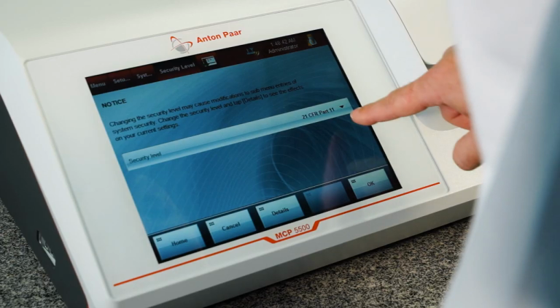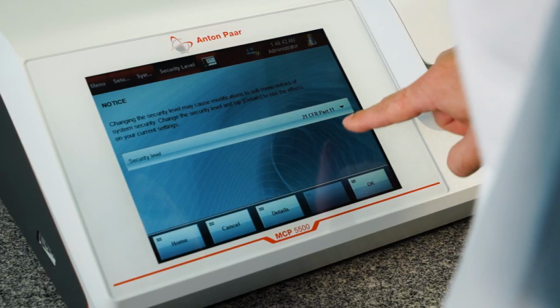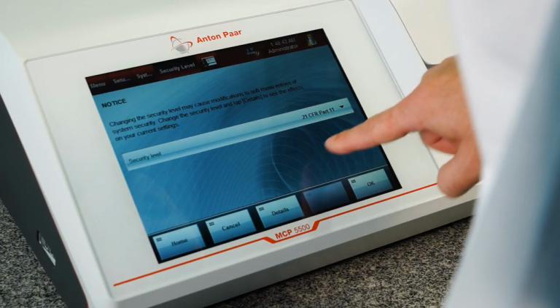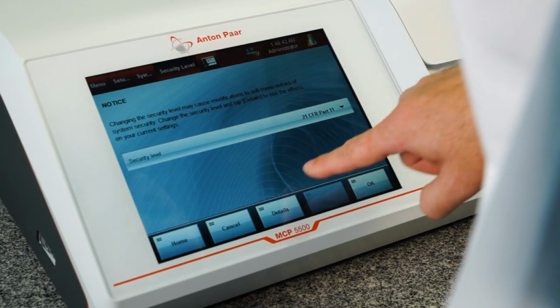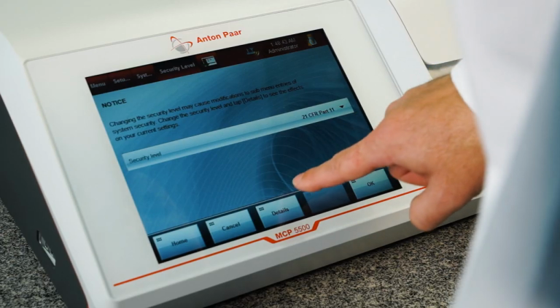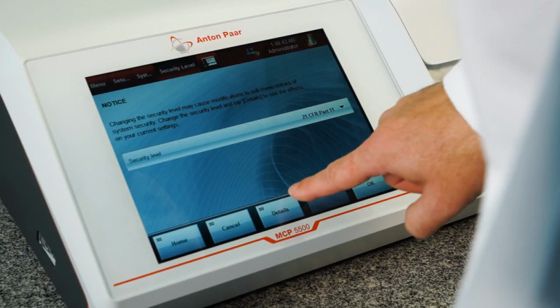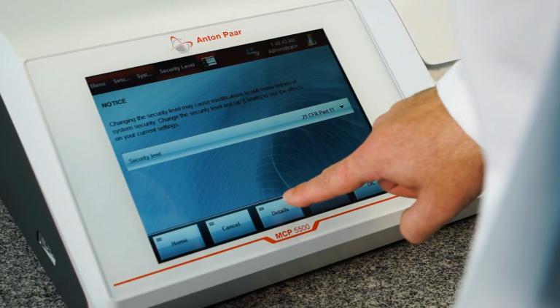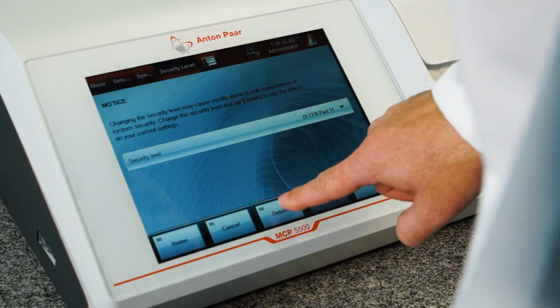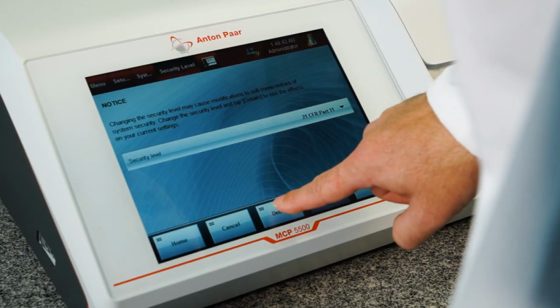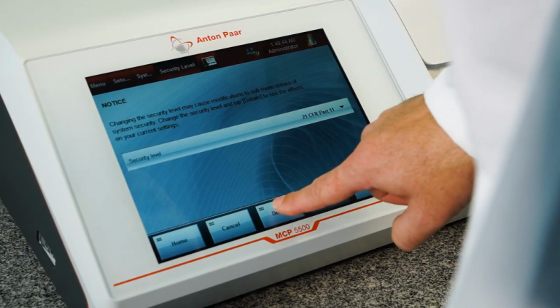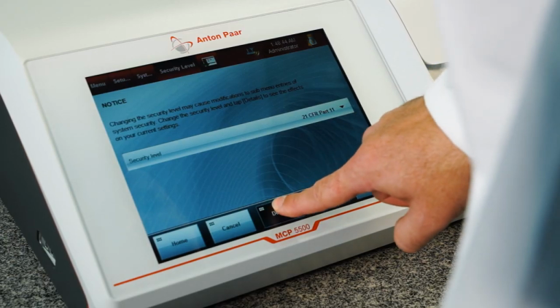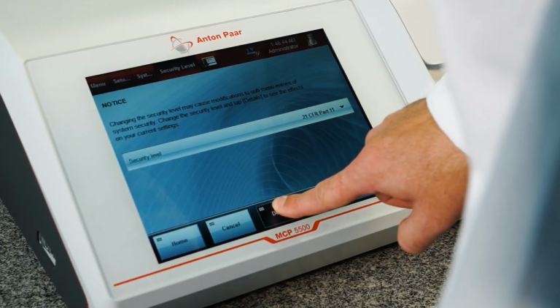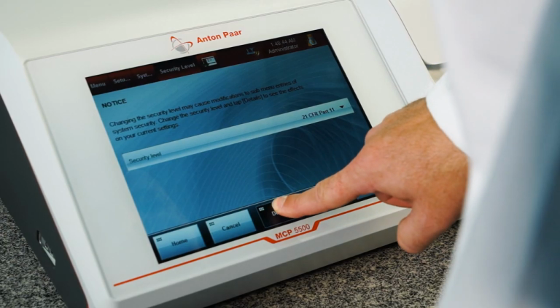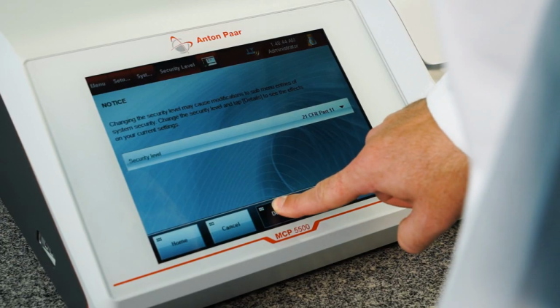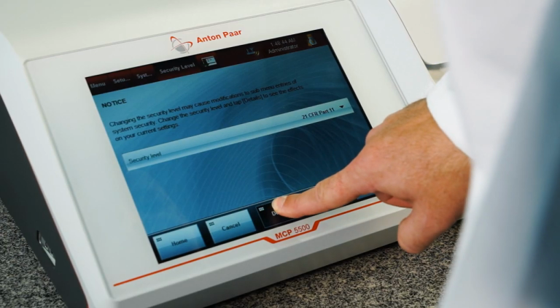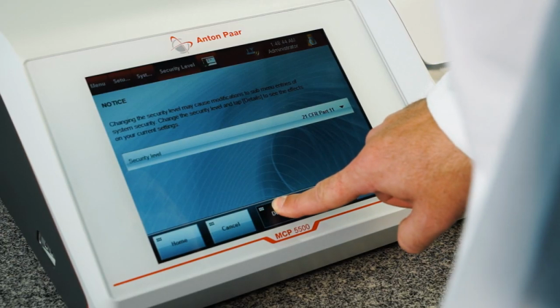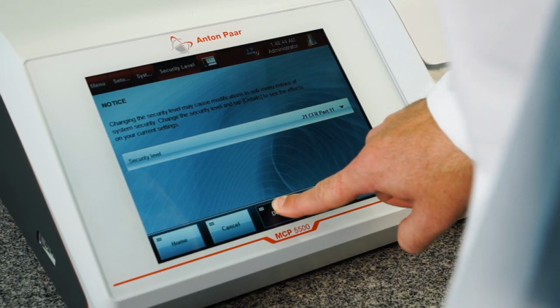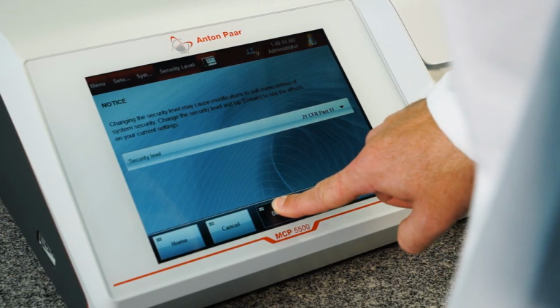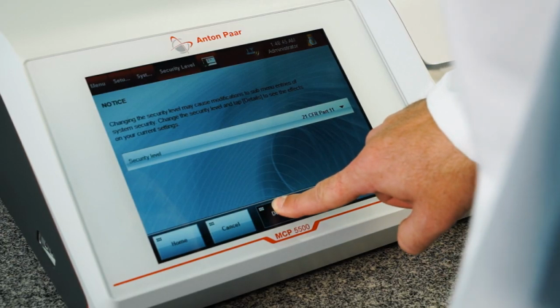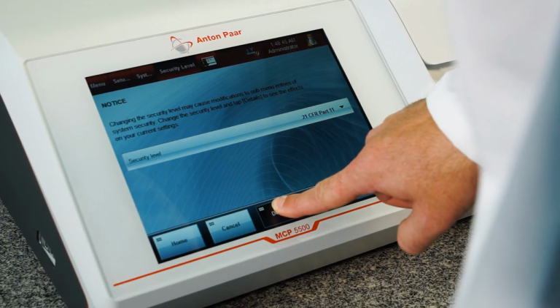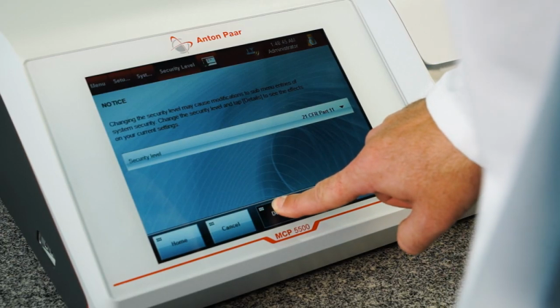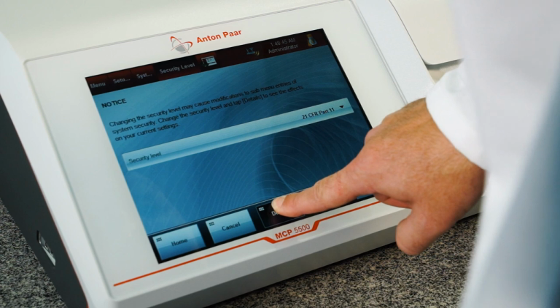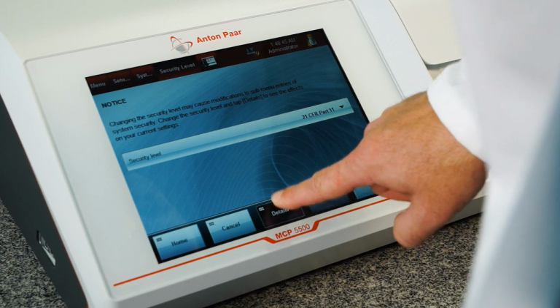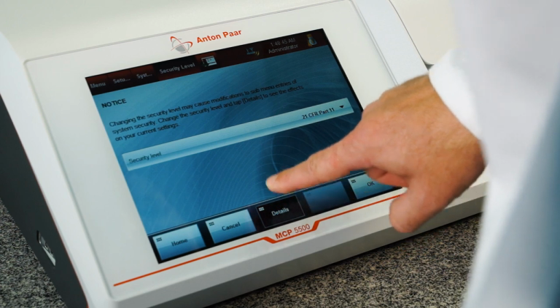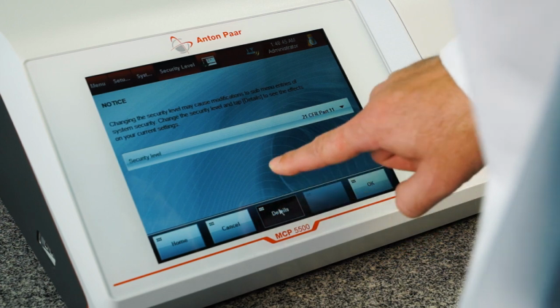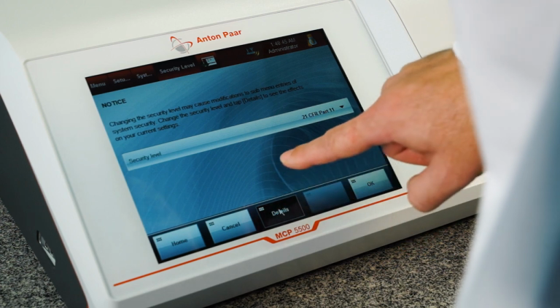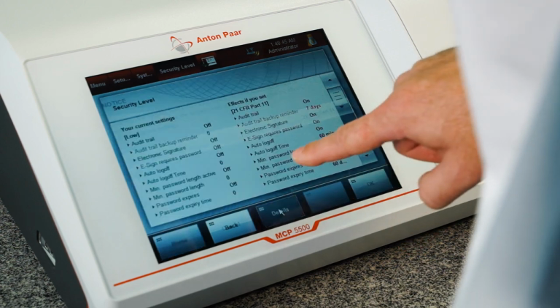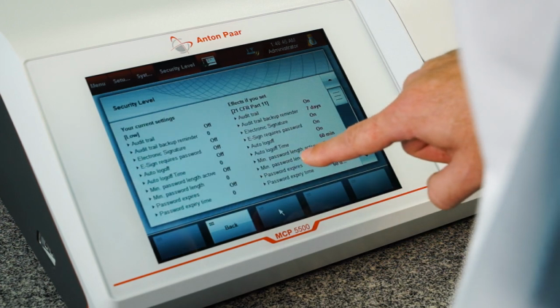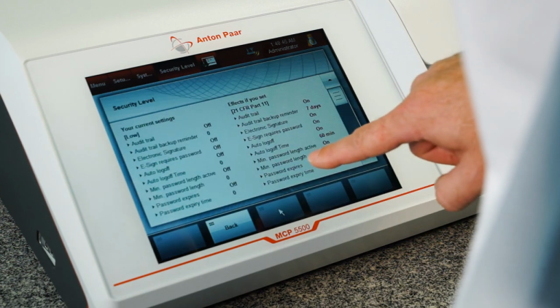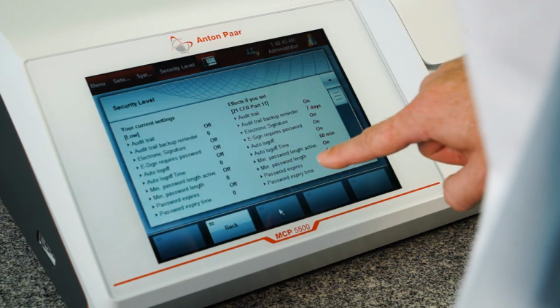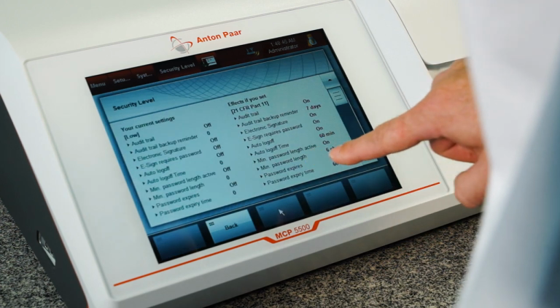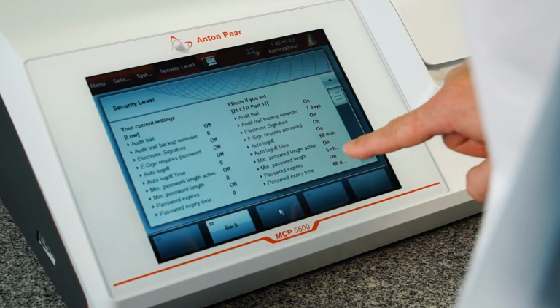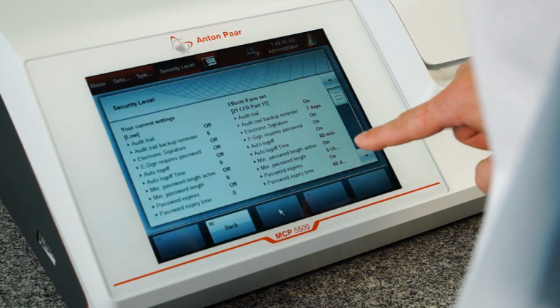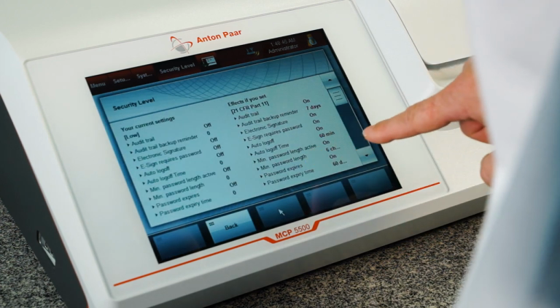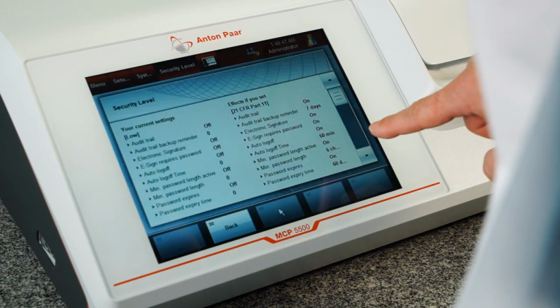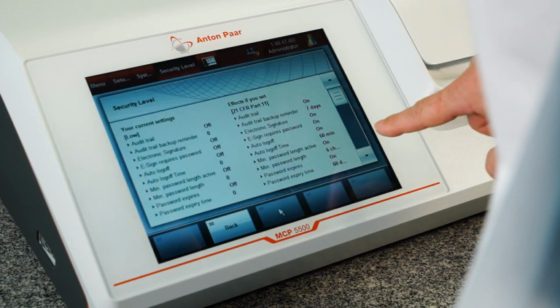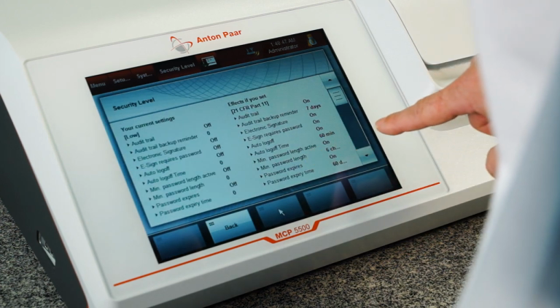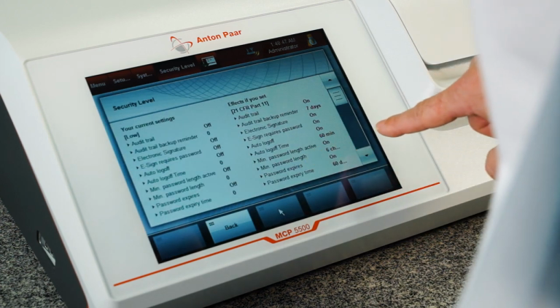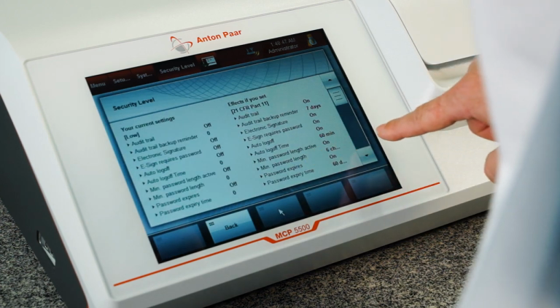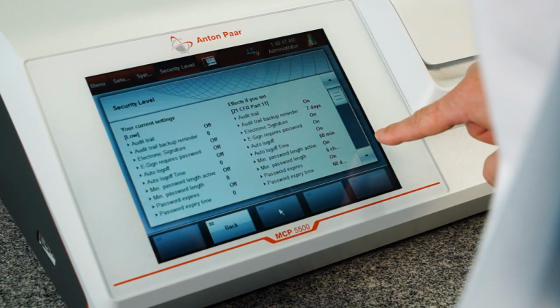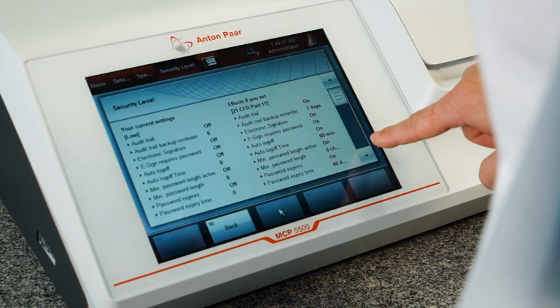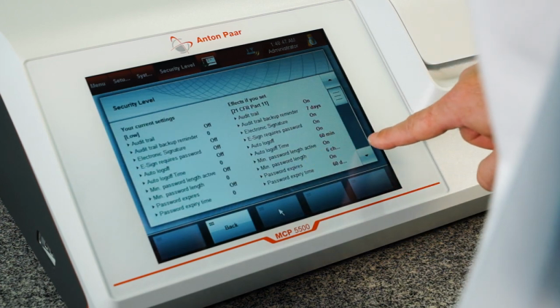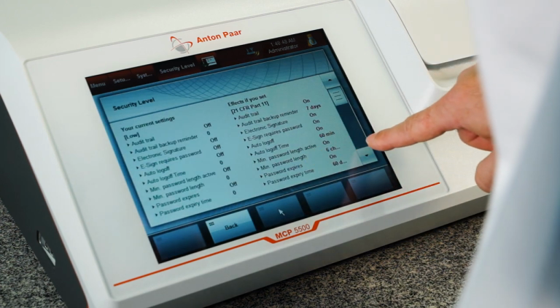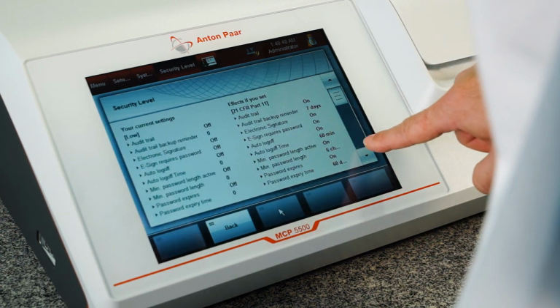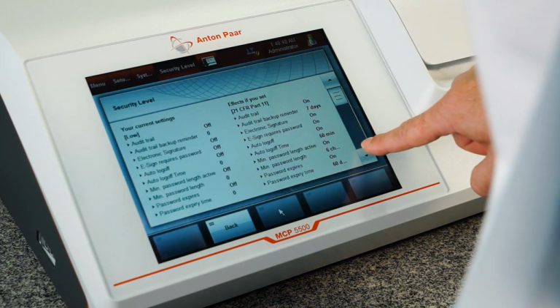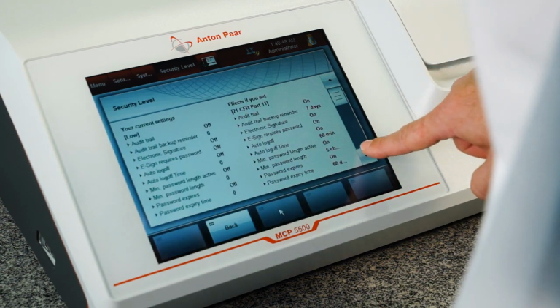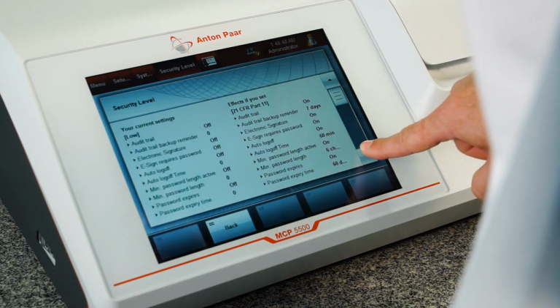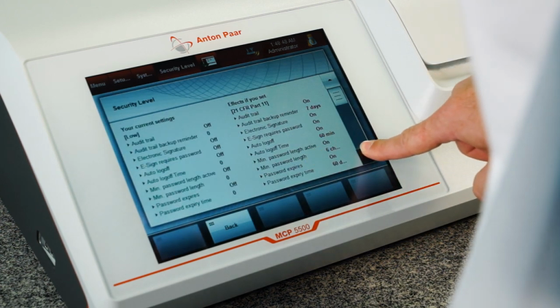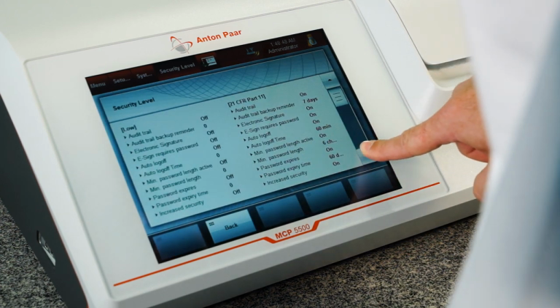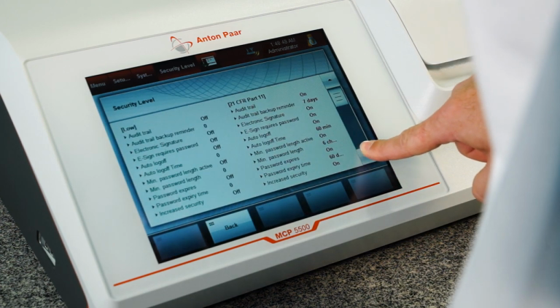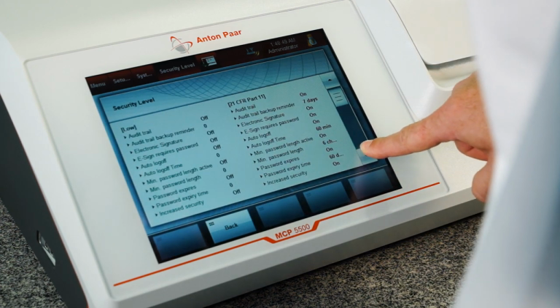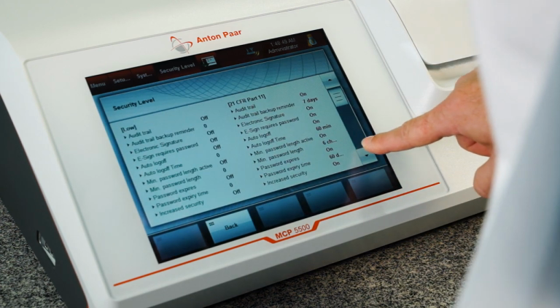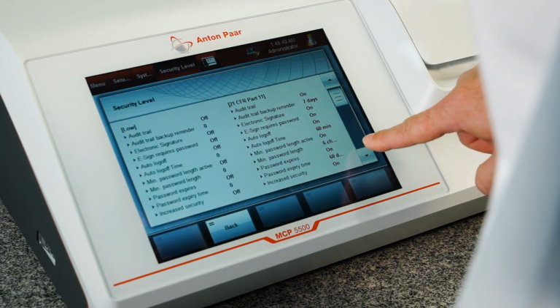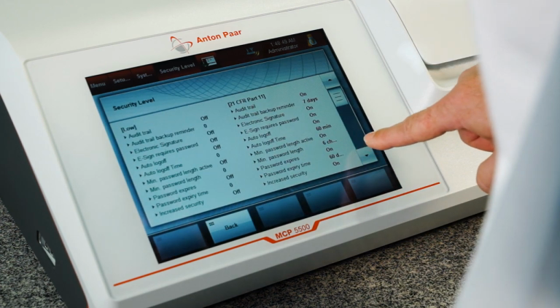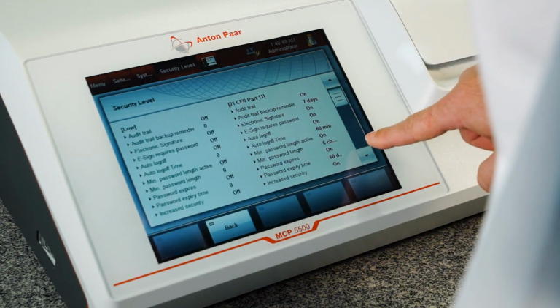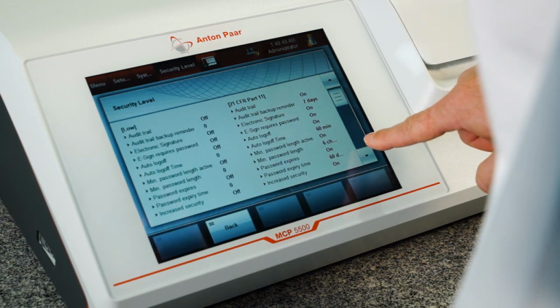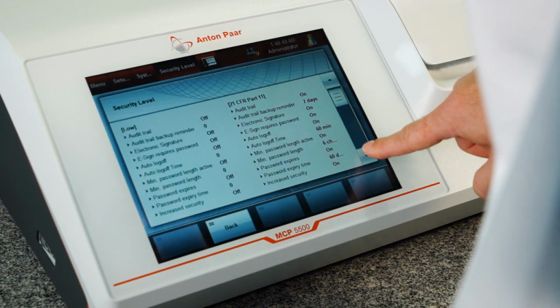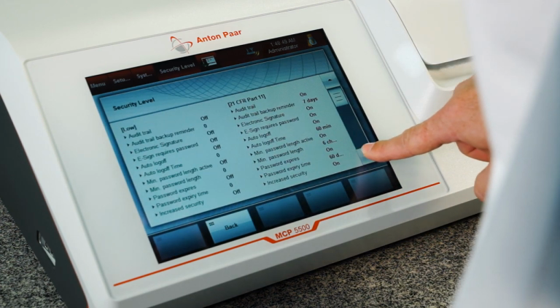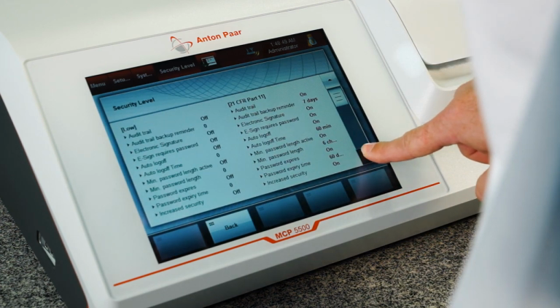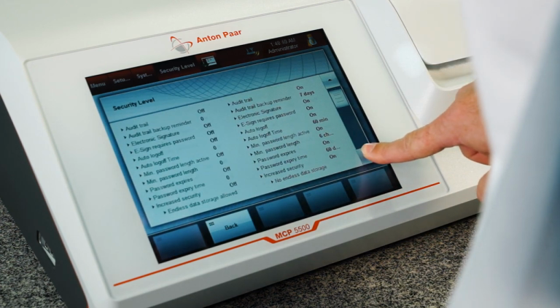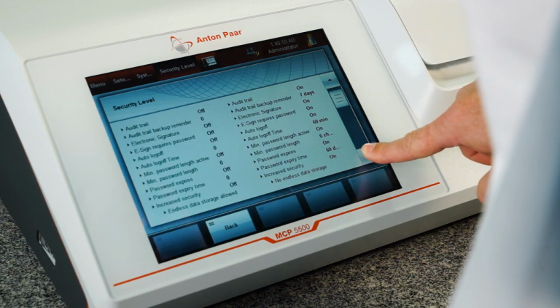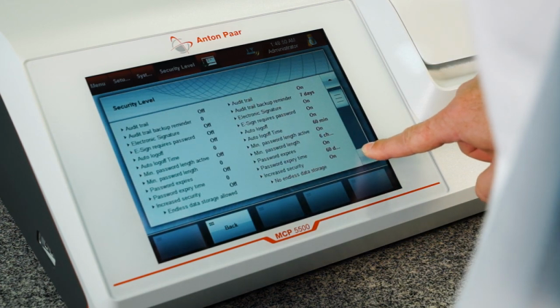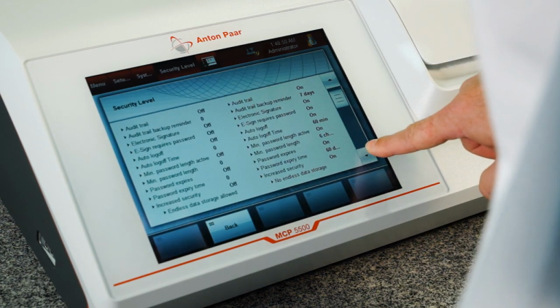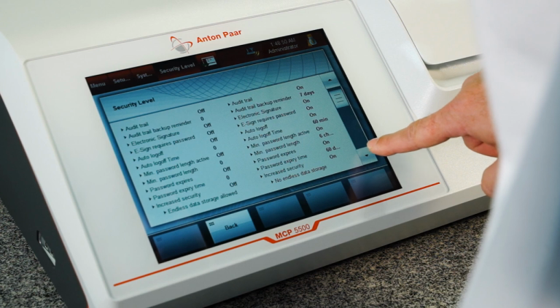To get your polarimeter verified for daily work as quickly as possible, Anton Parr provides a qualification validation package.